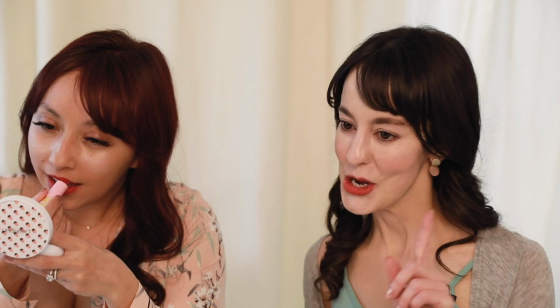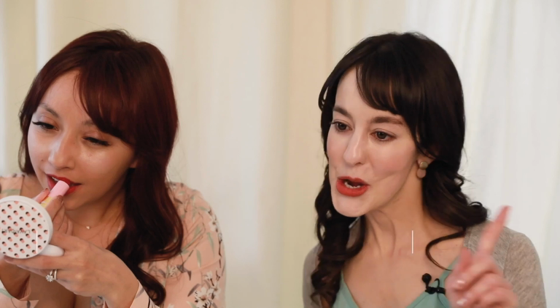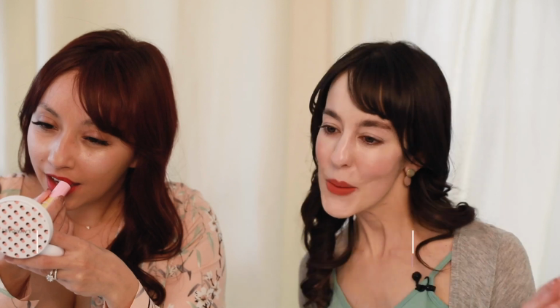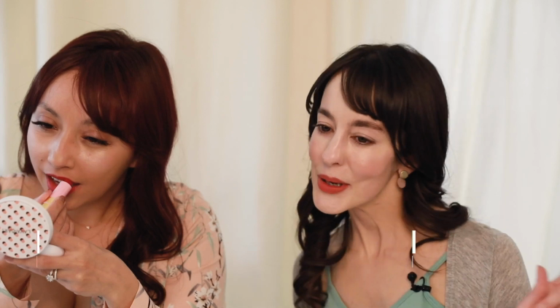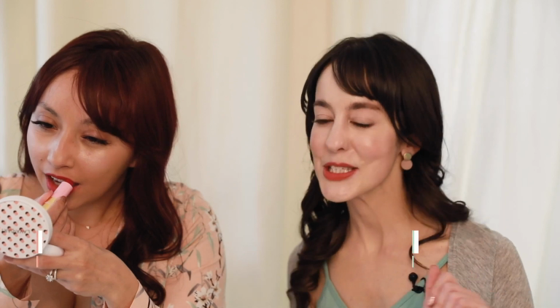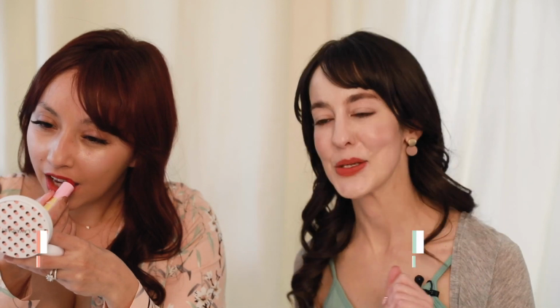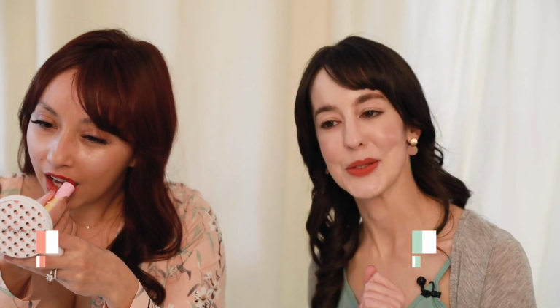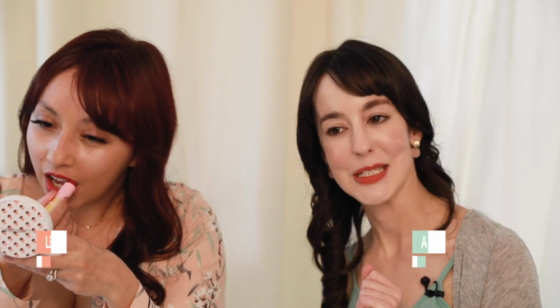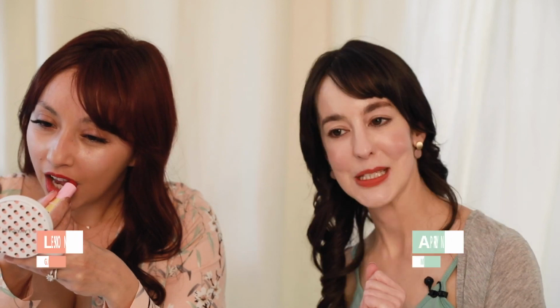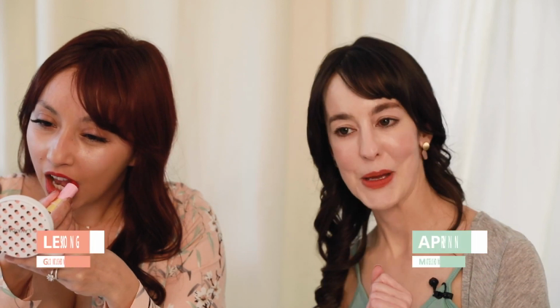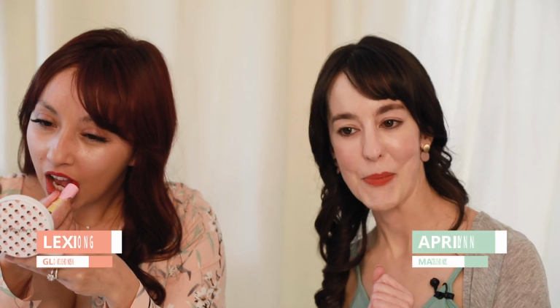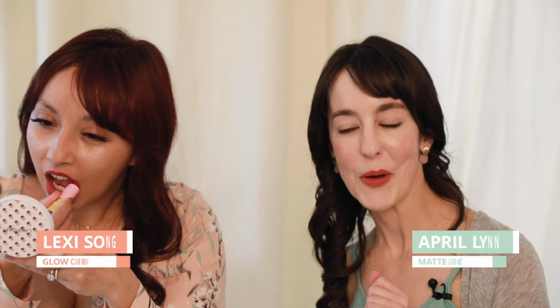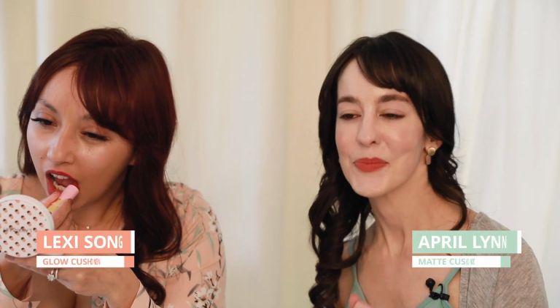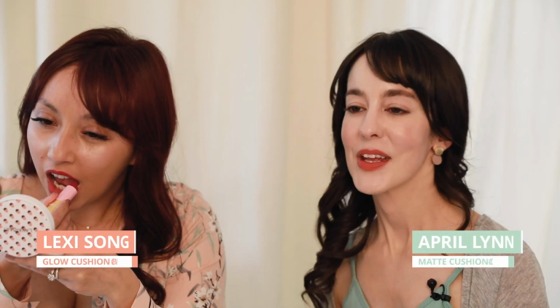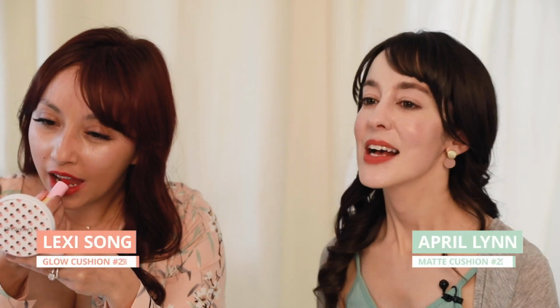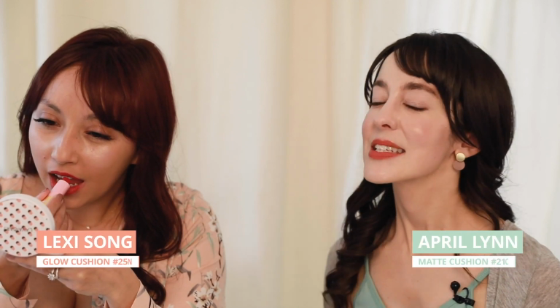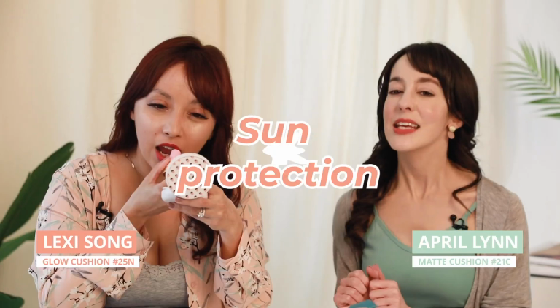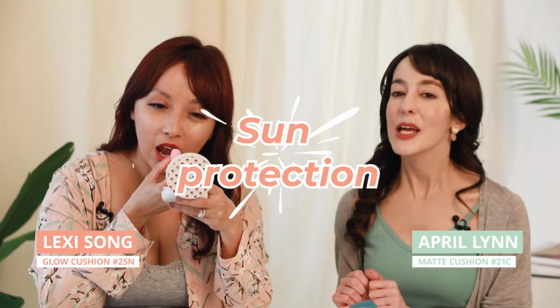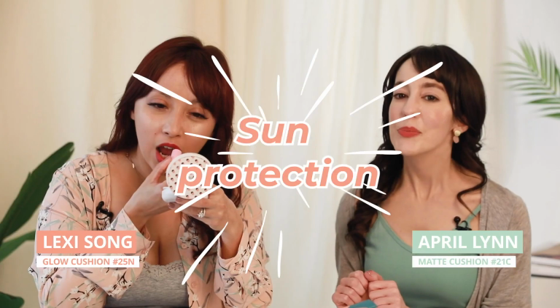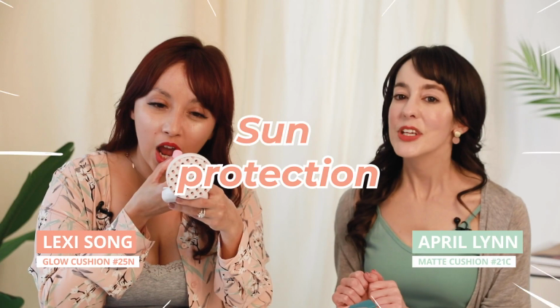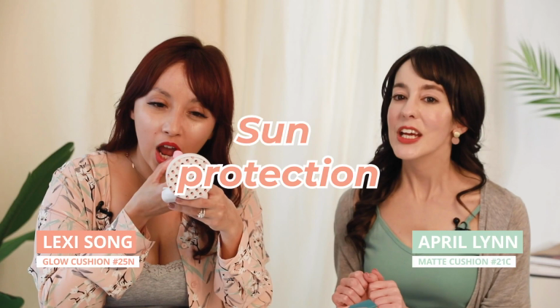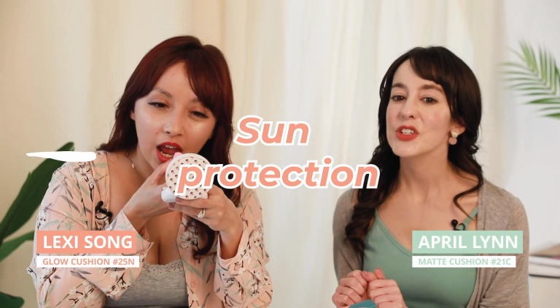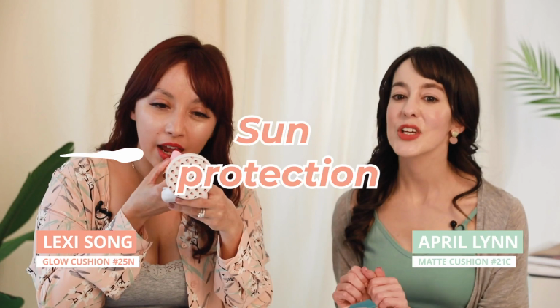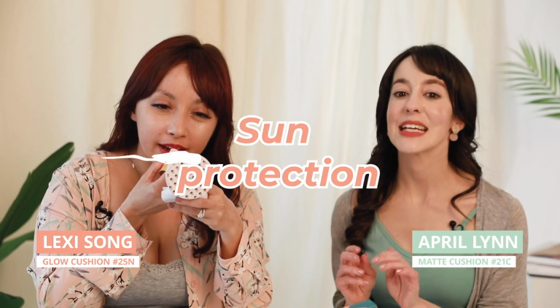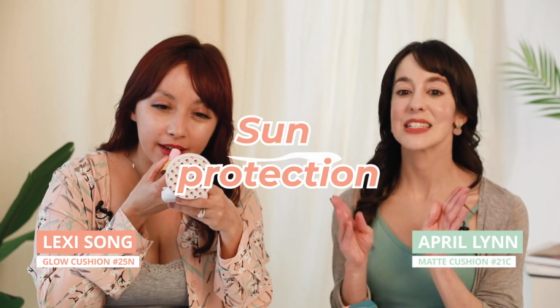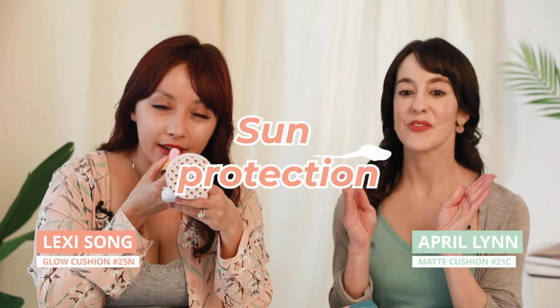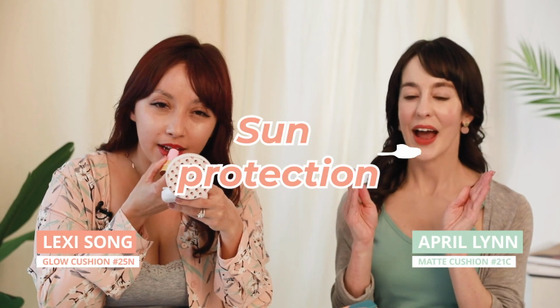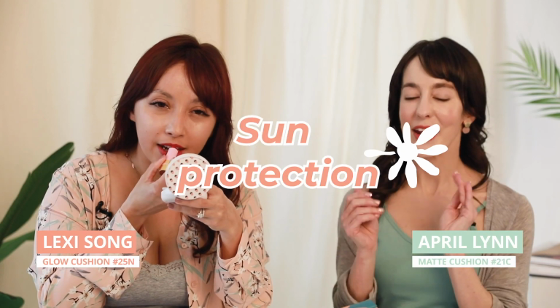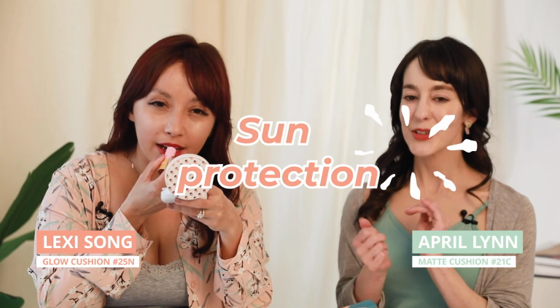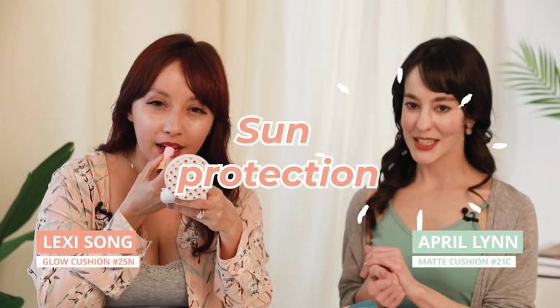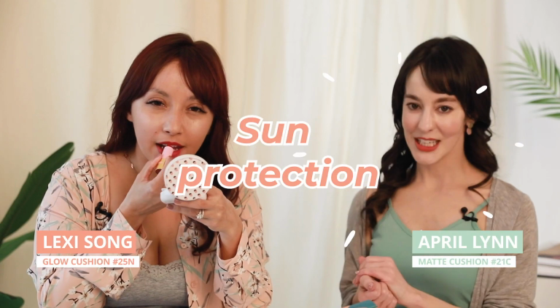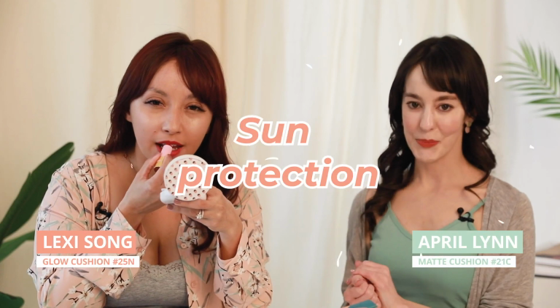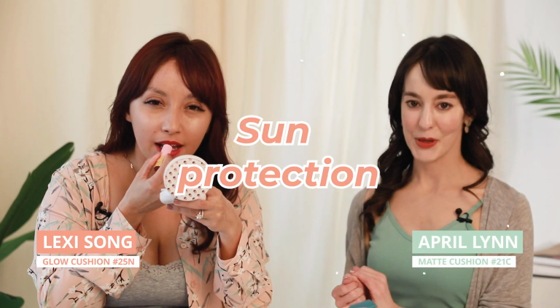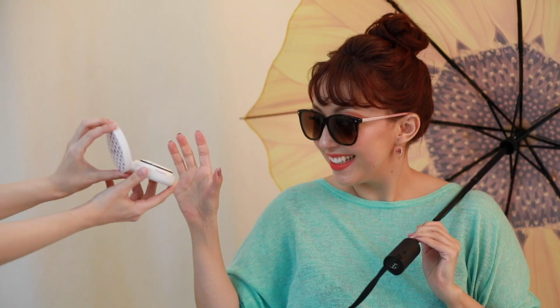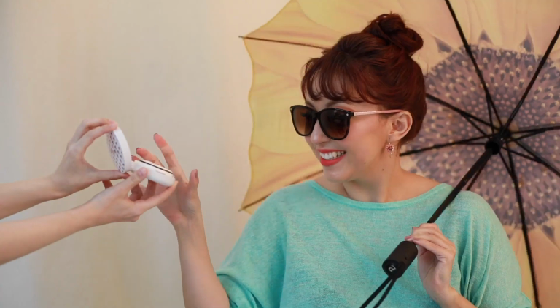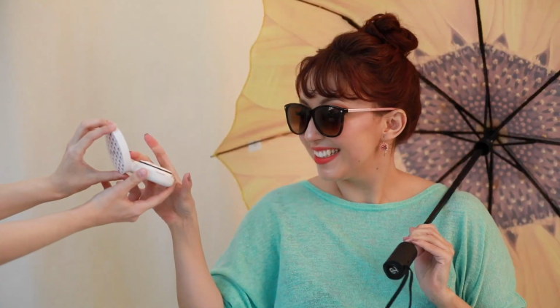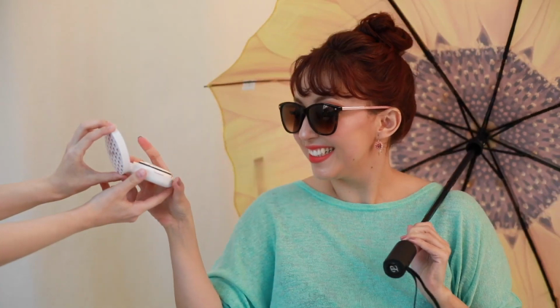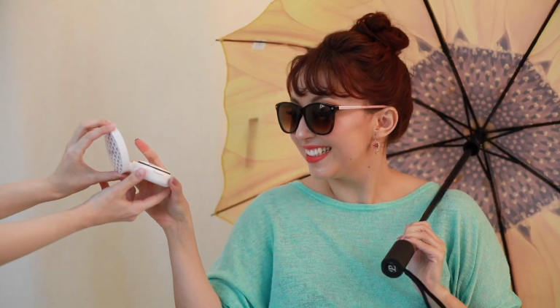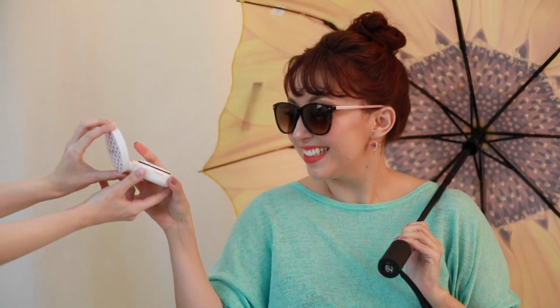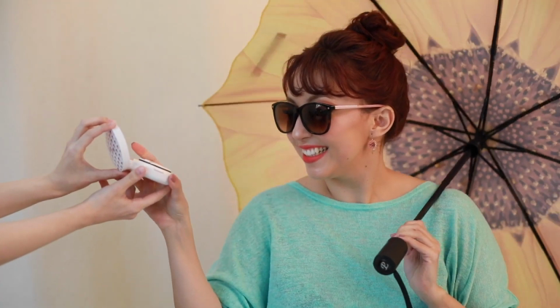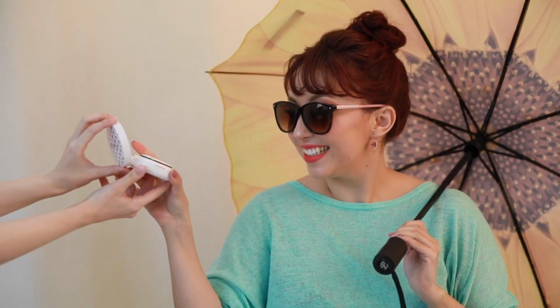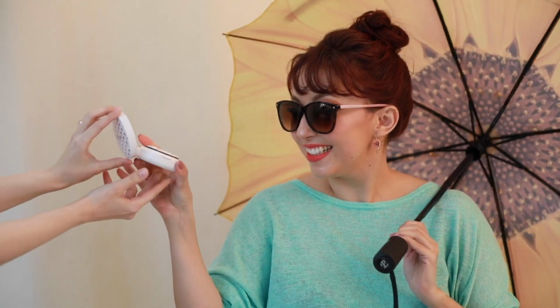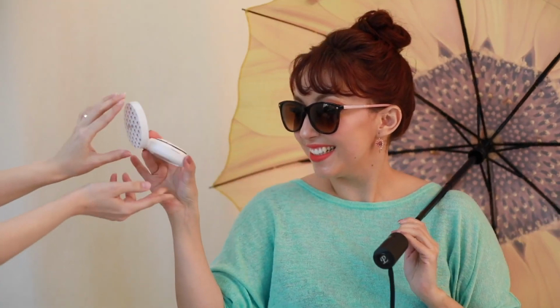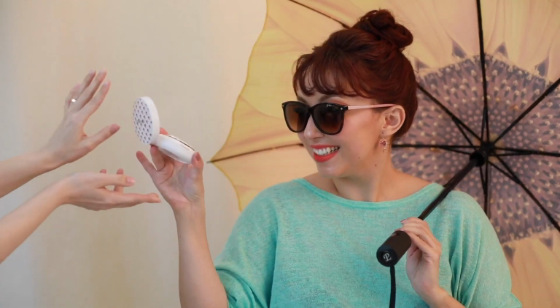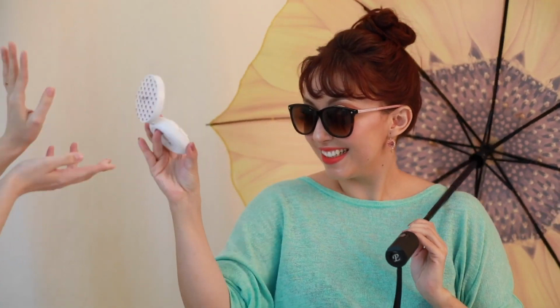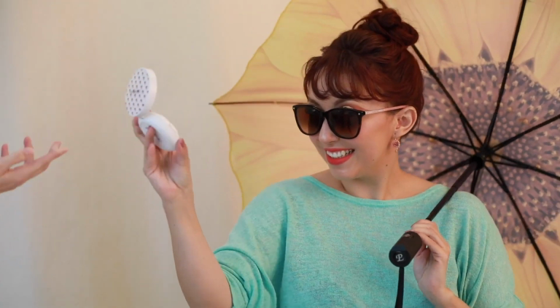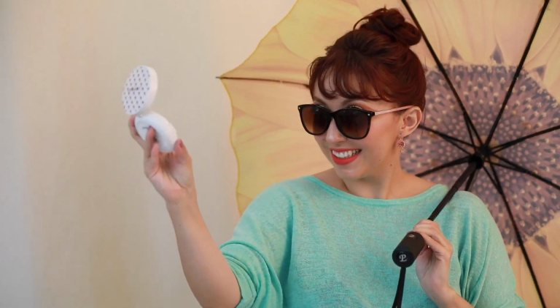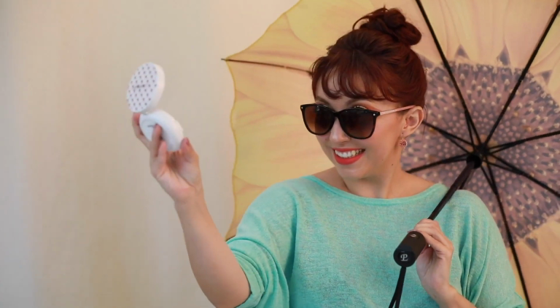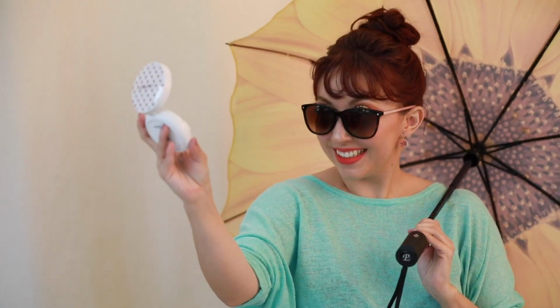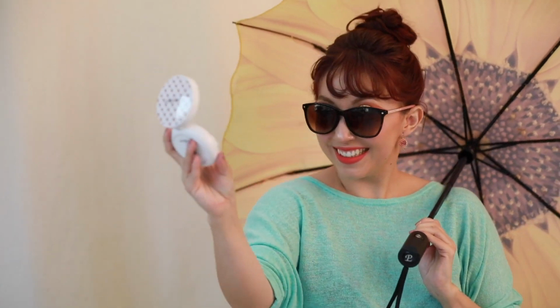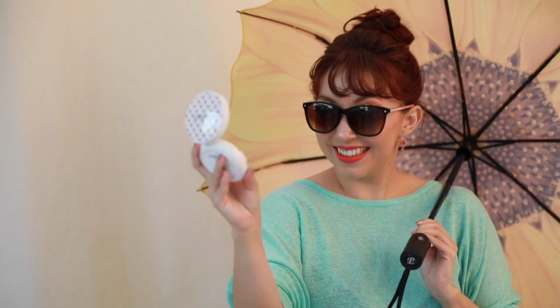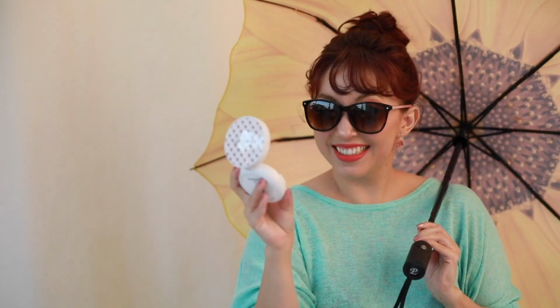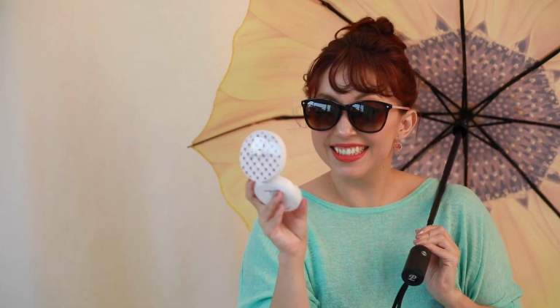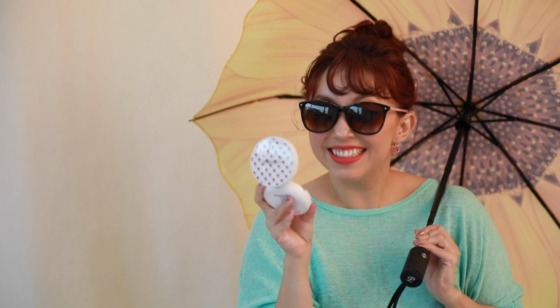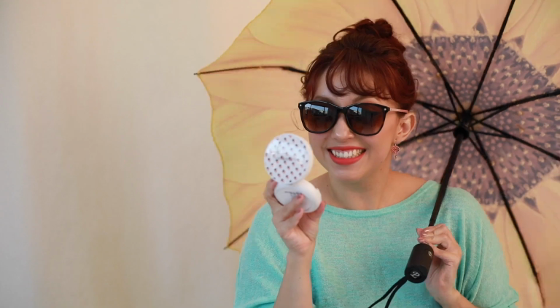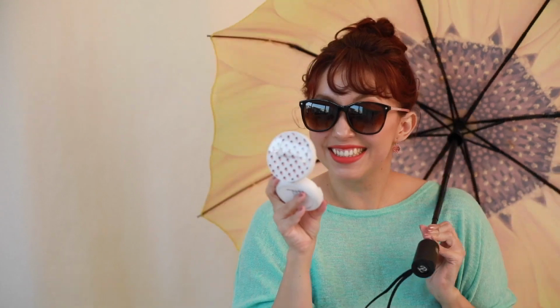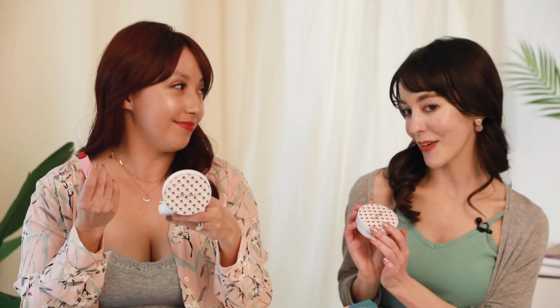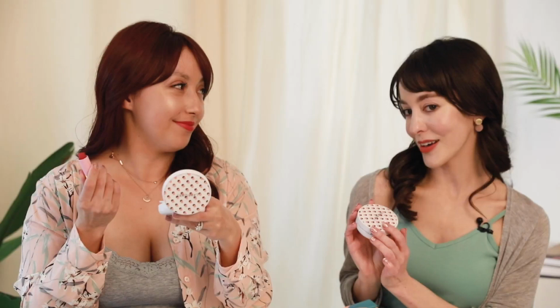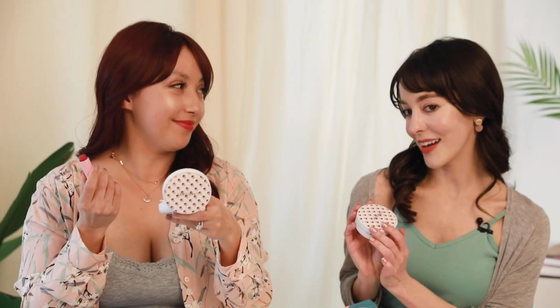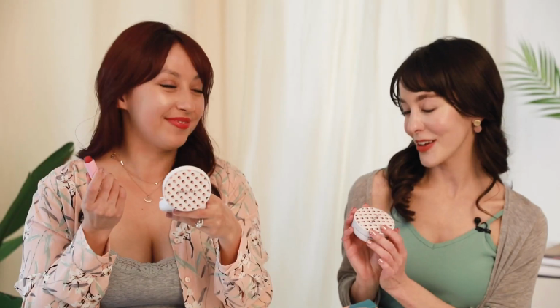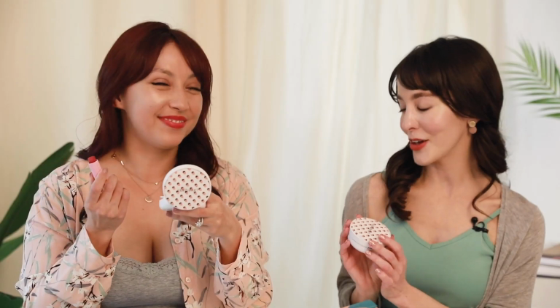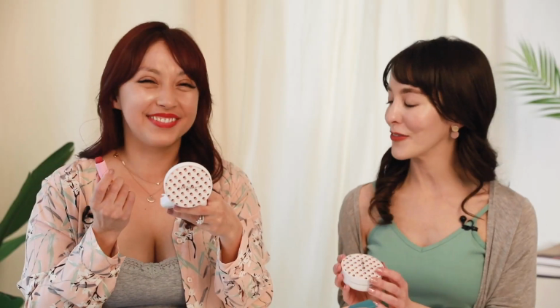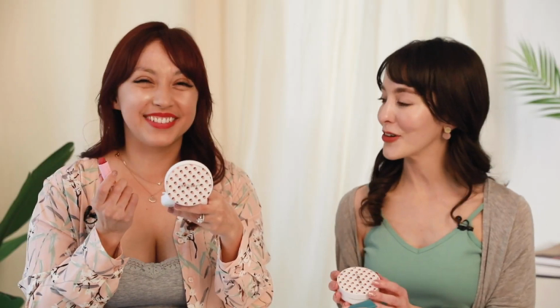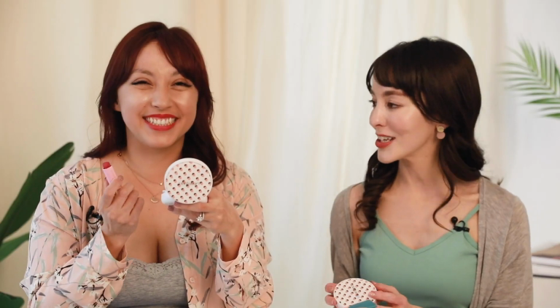No excuses, people. Sun protection is vital to keeping your skin happy. Might as well use the foundation that's already got you covered.